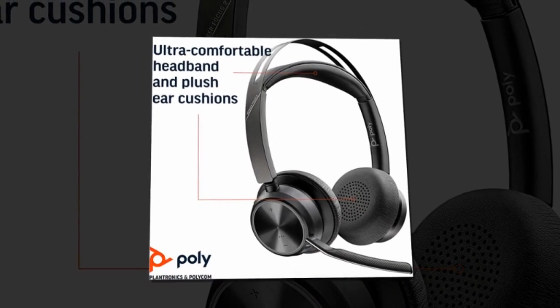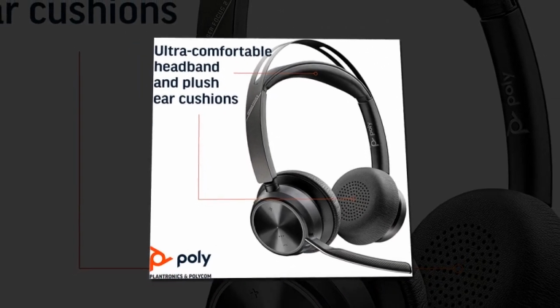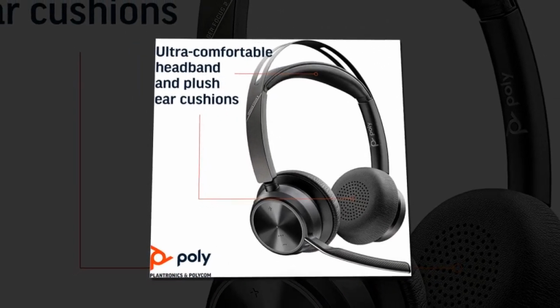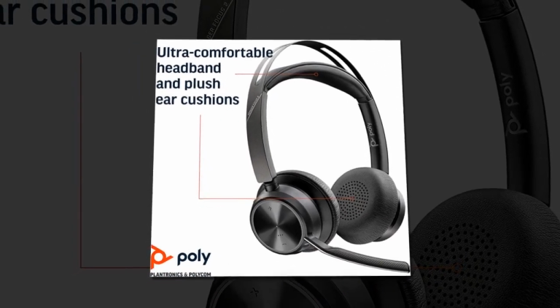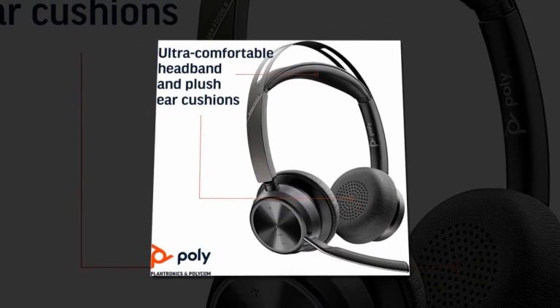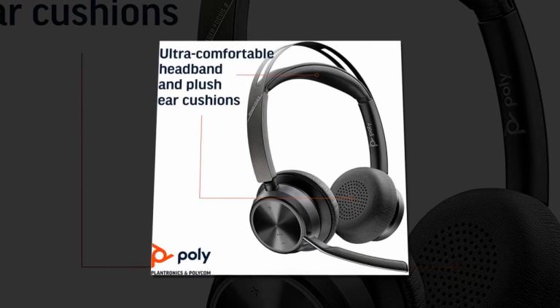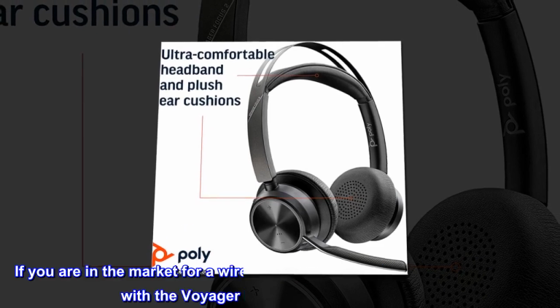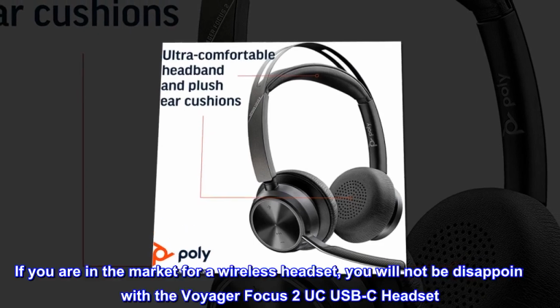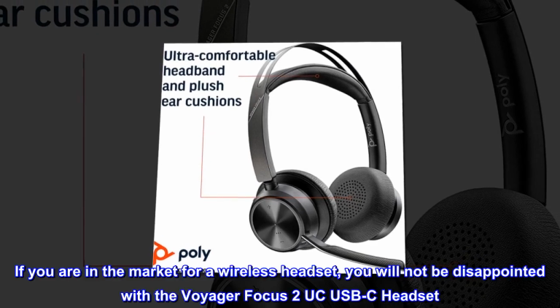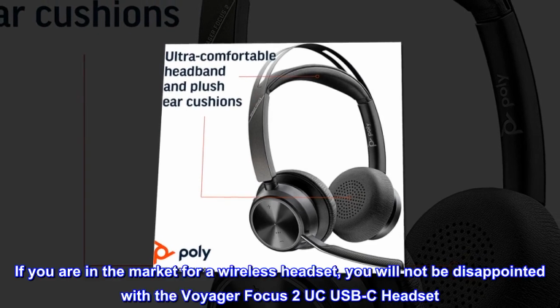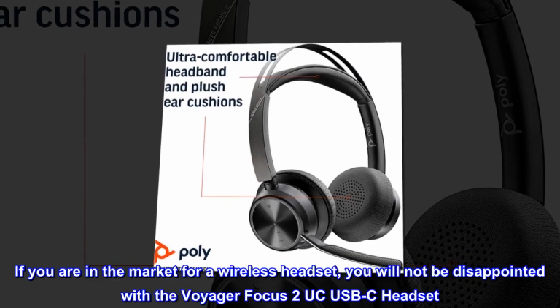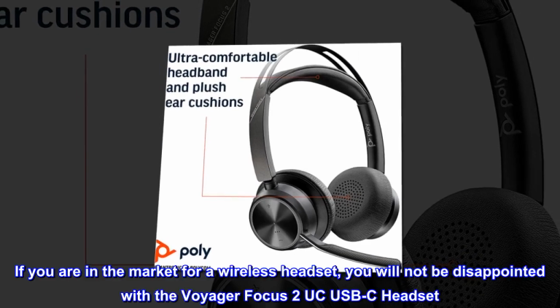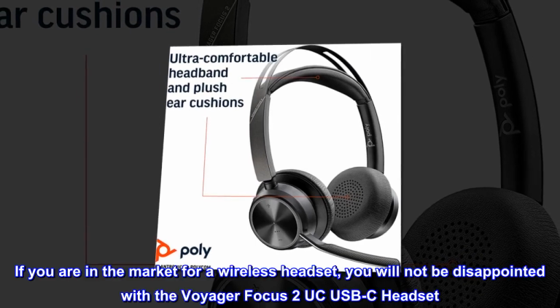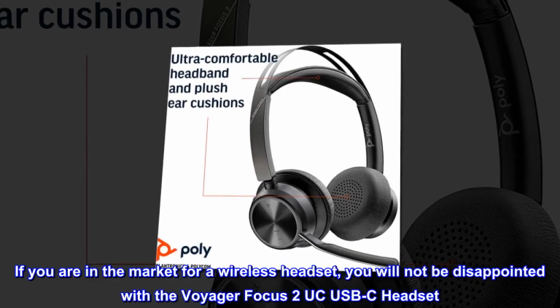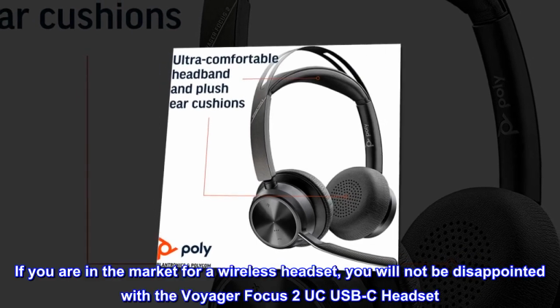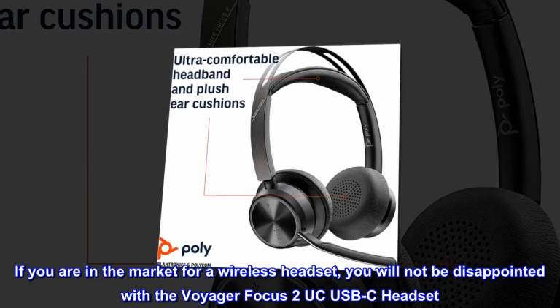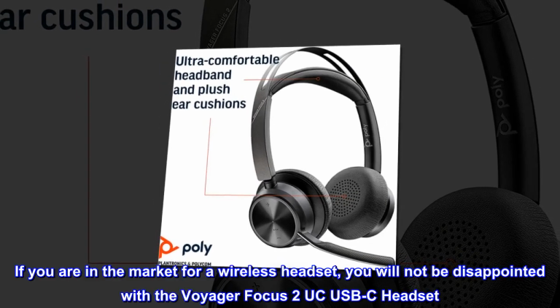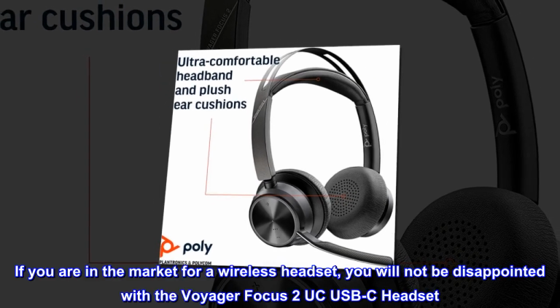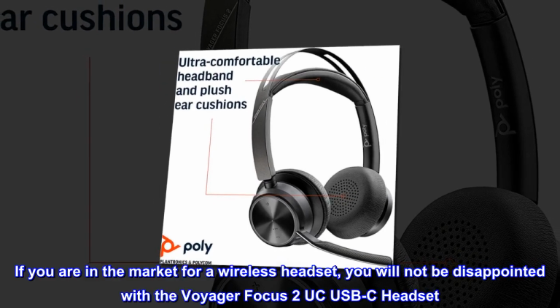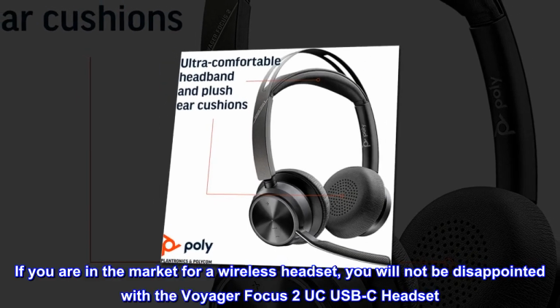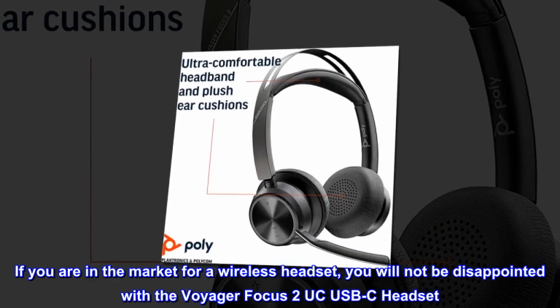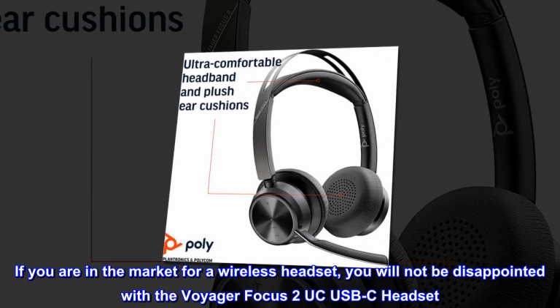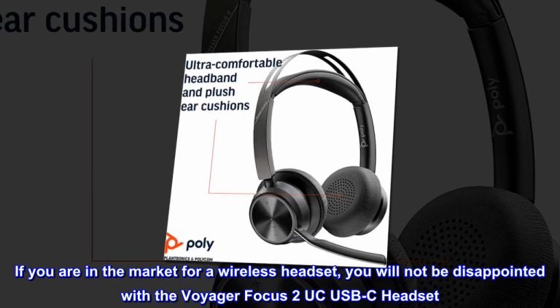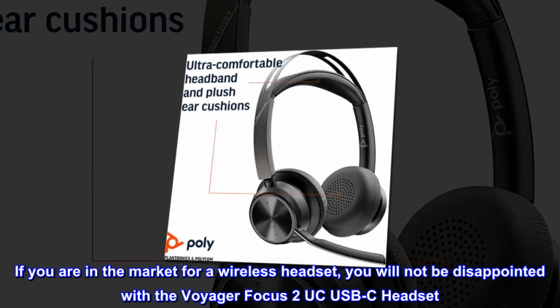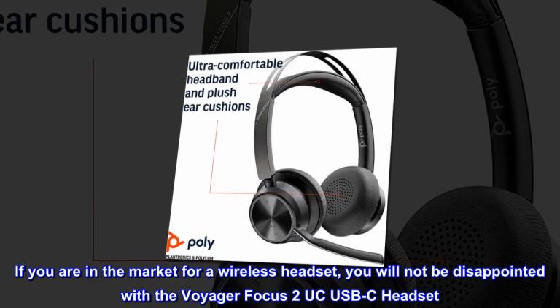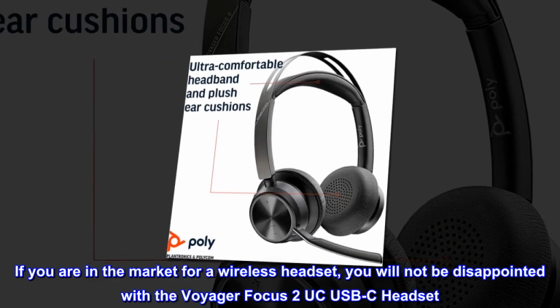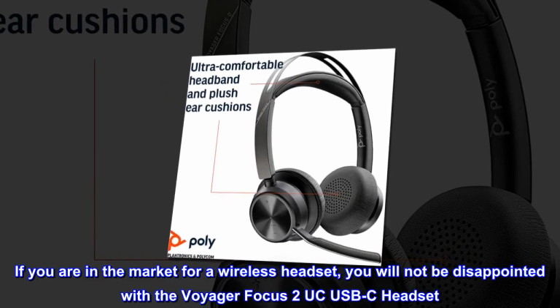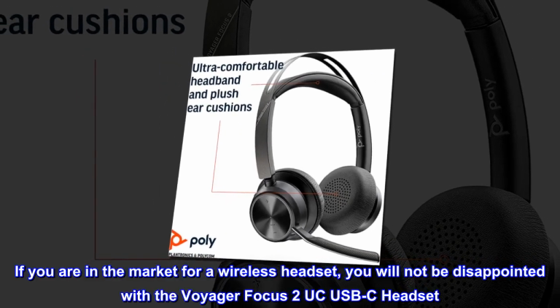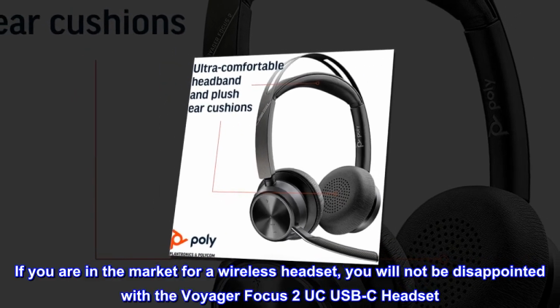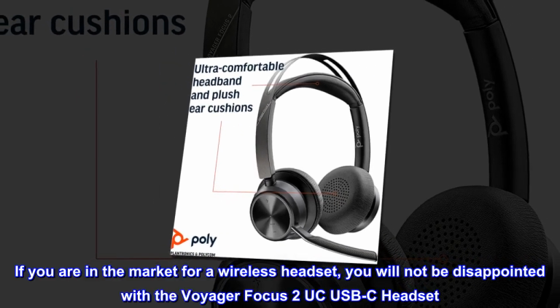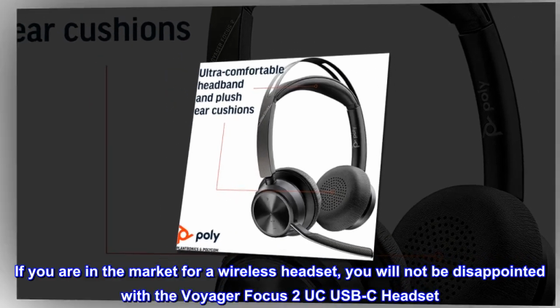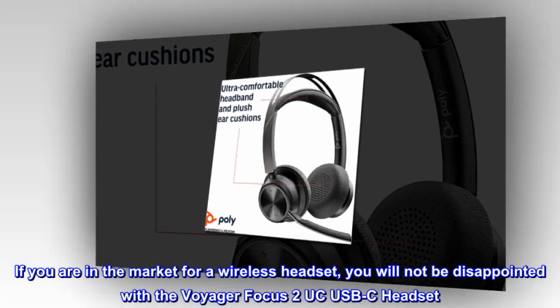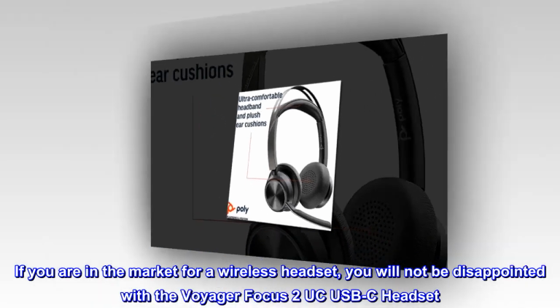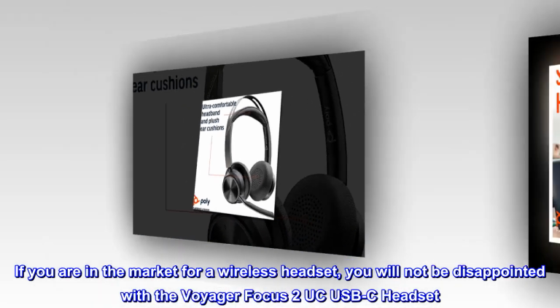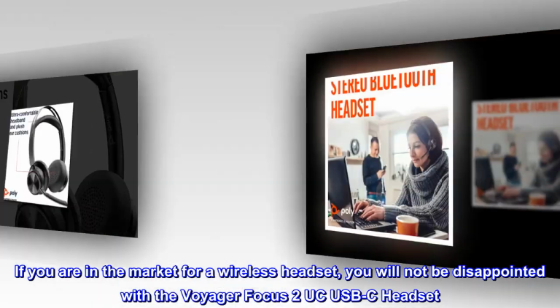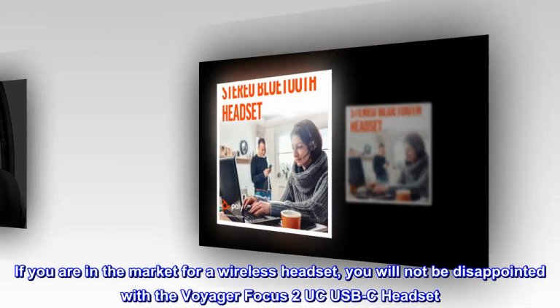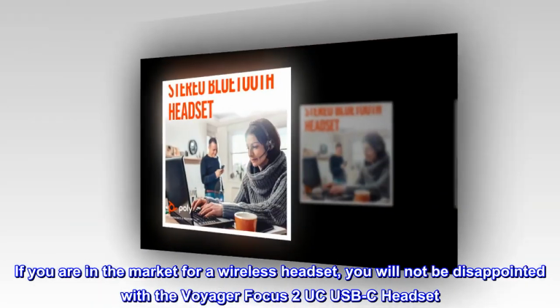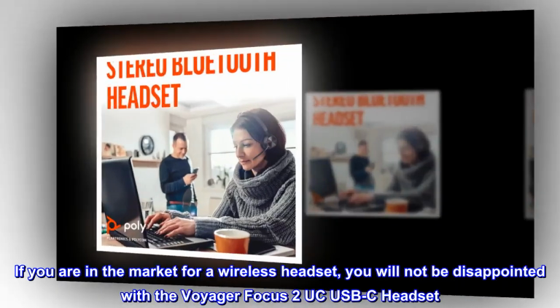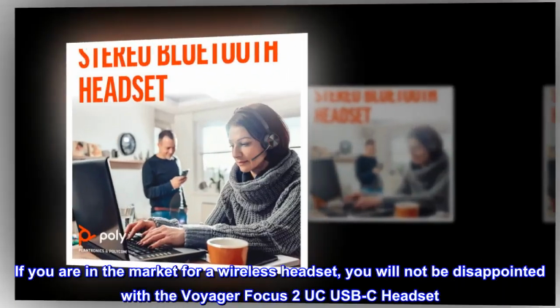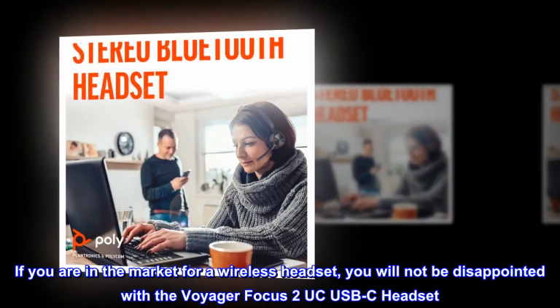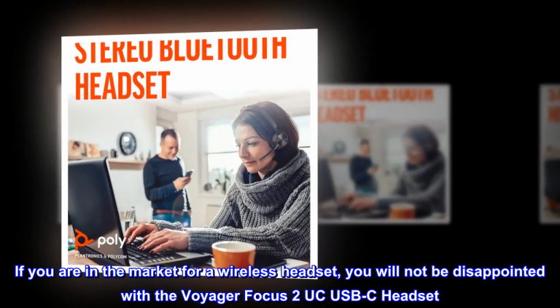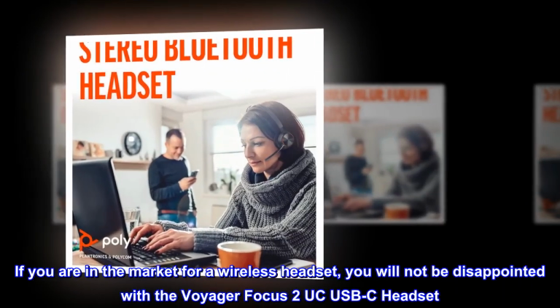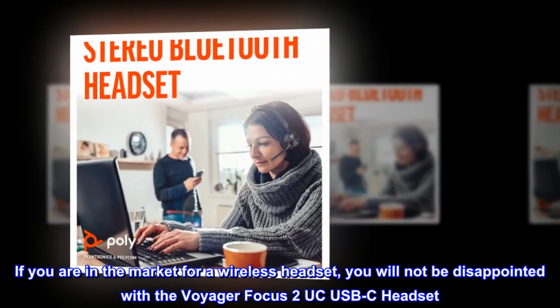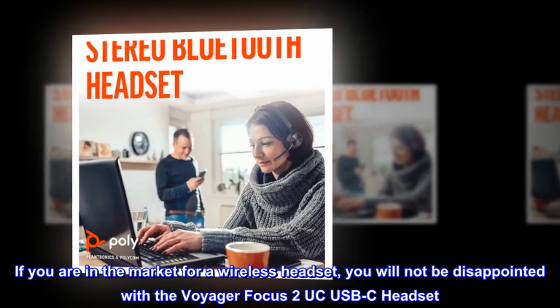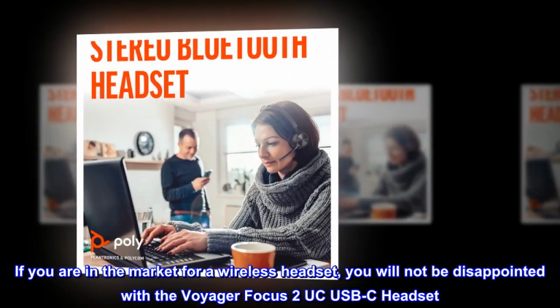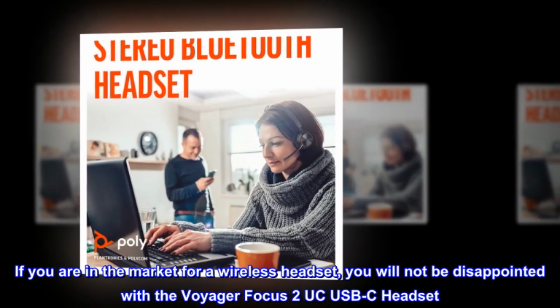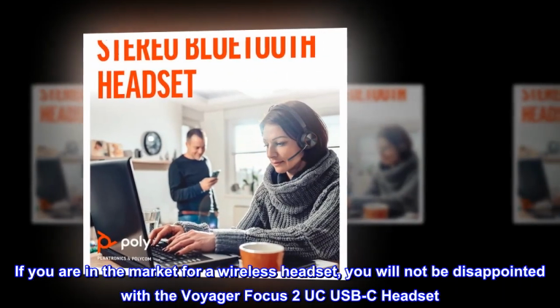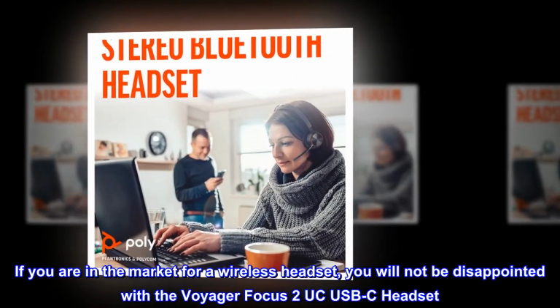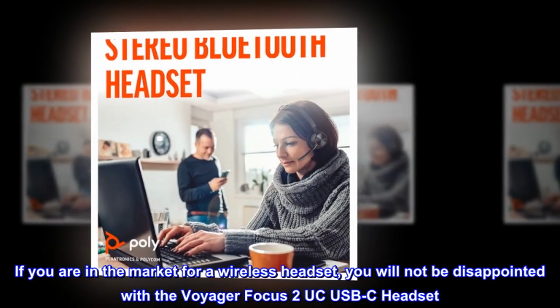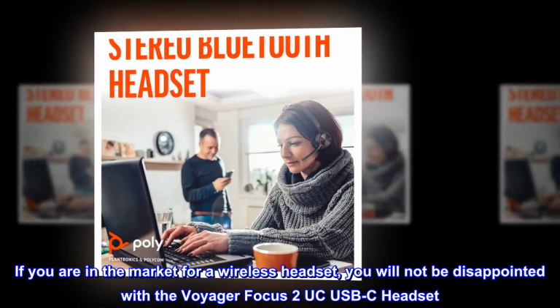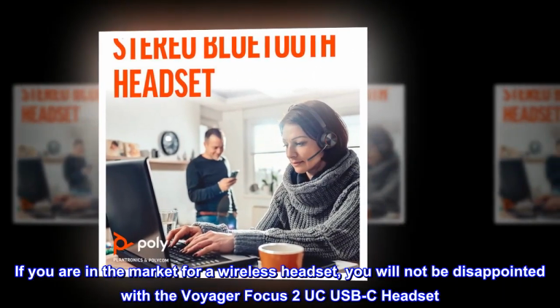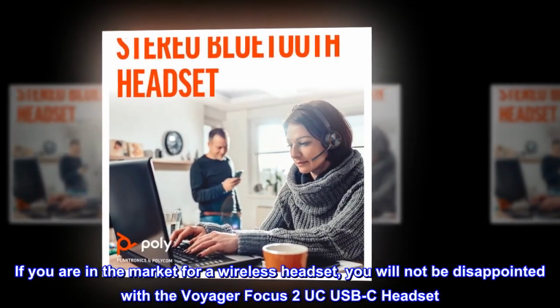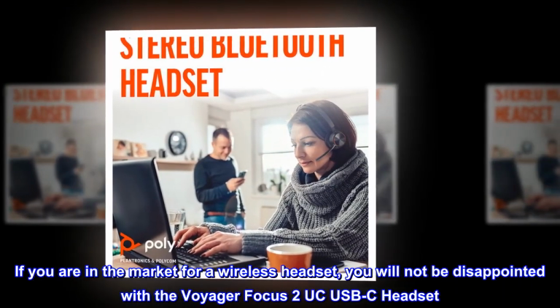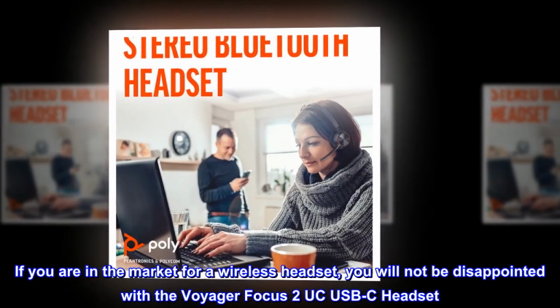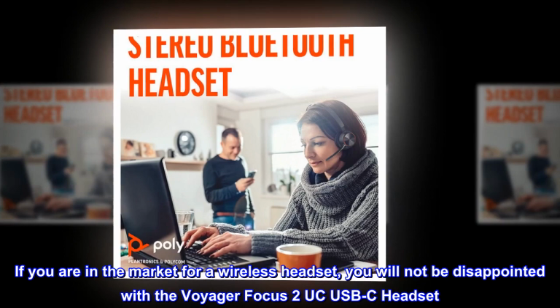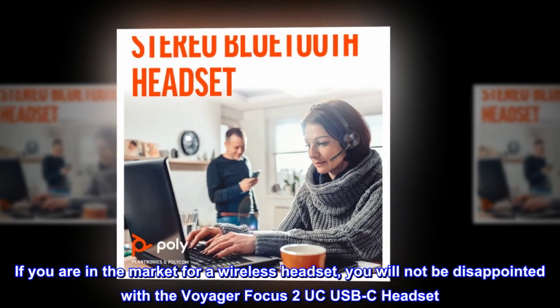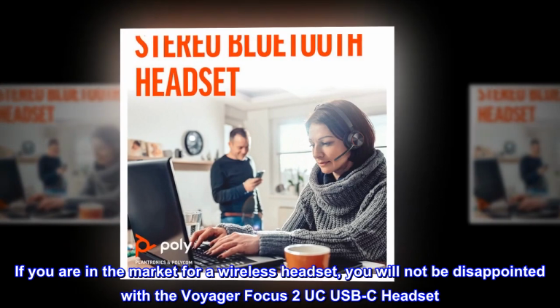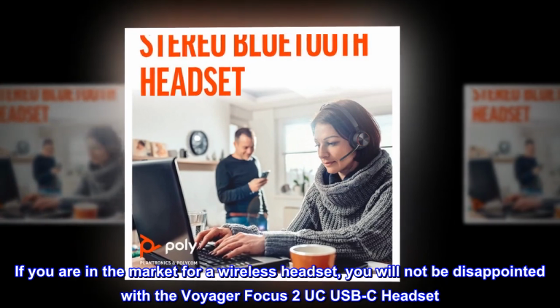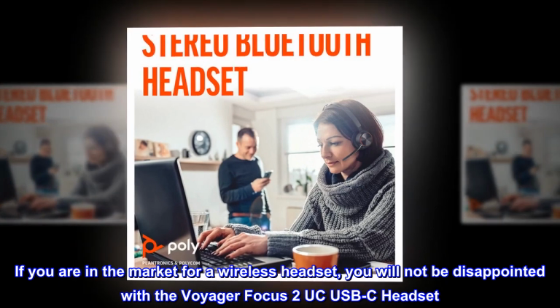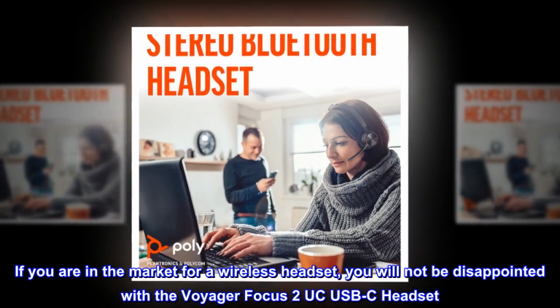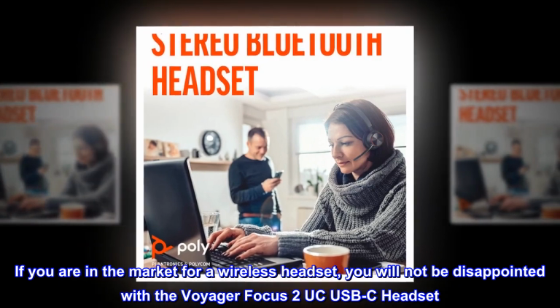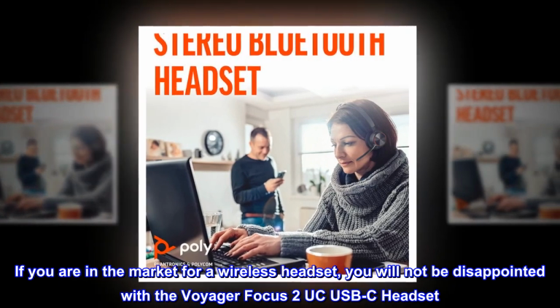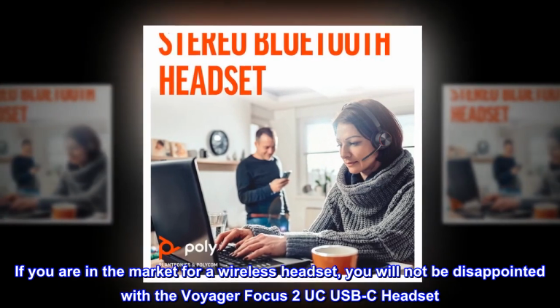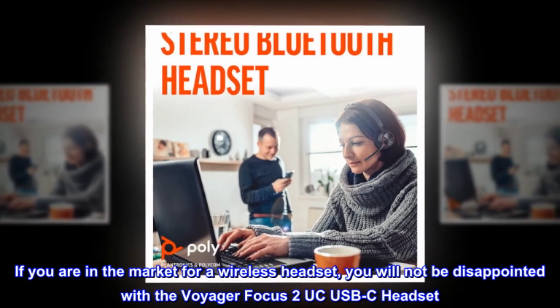If you are in the market for a wireless headset, you will not be disappointed with the Voyager Focus 2 UC USB-C headset.